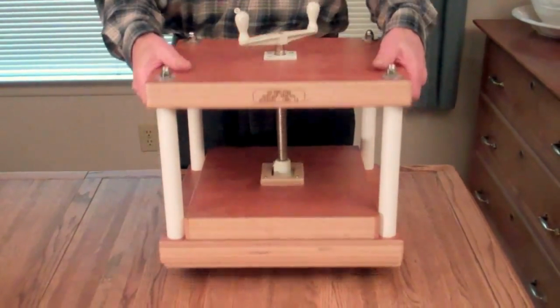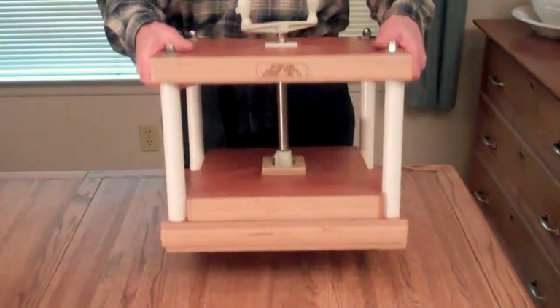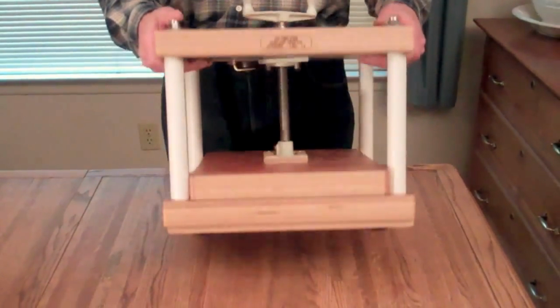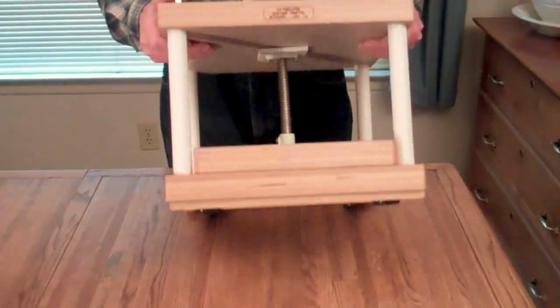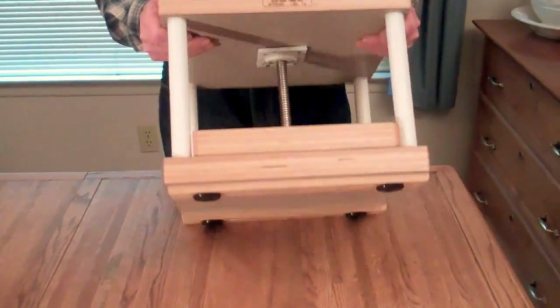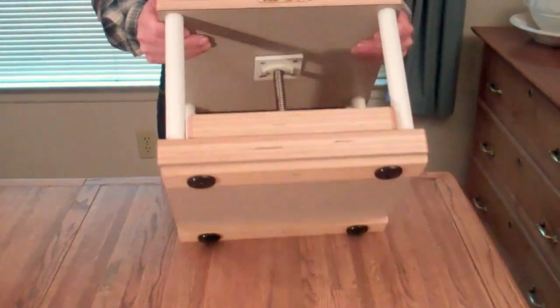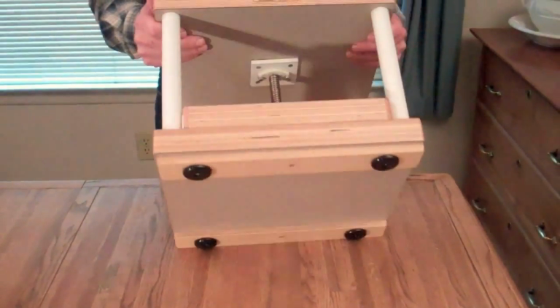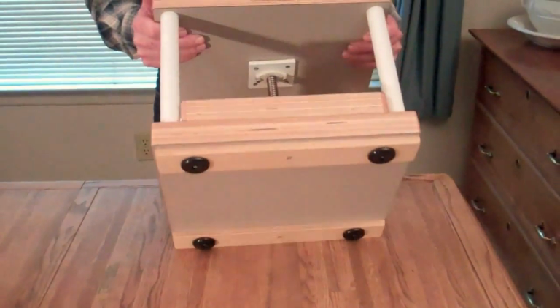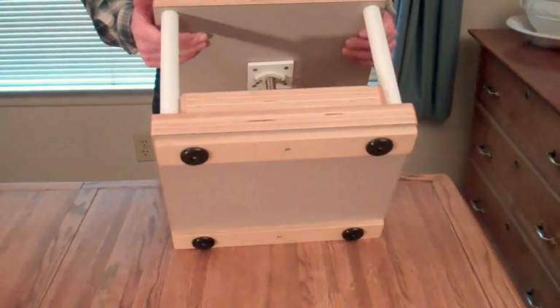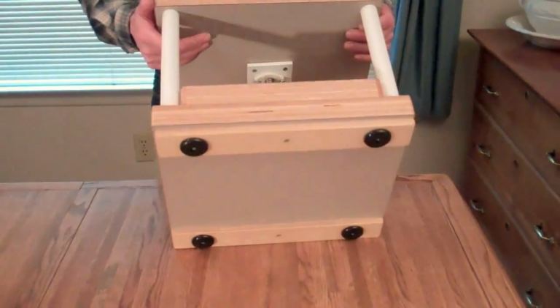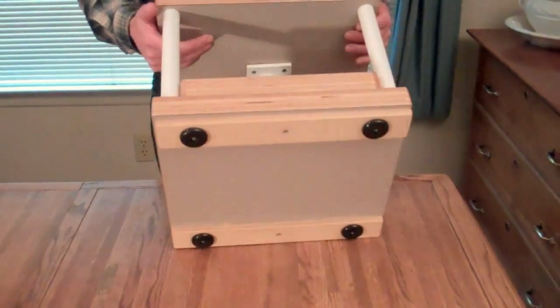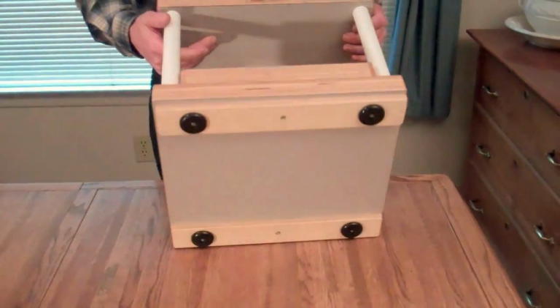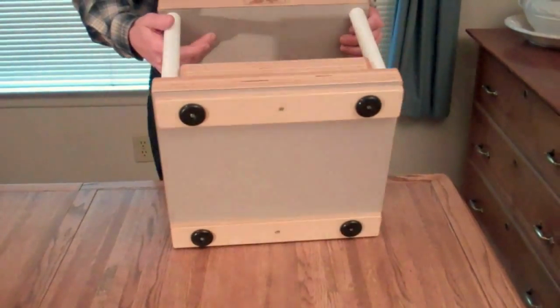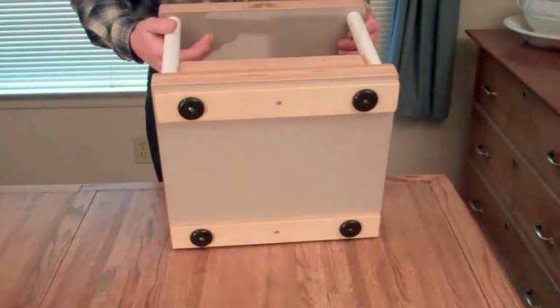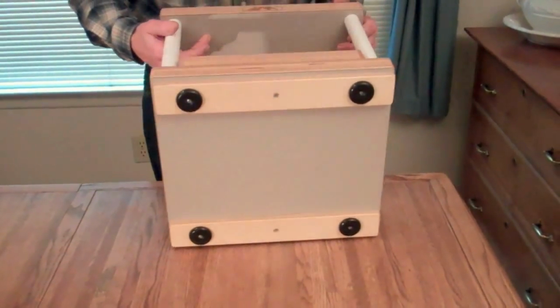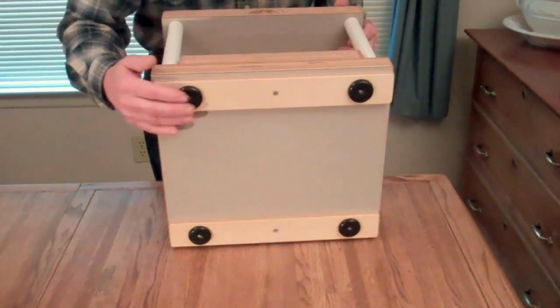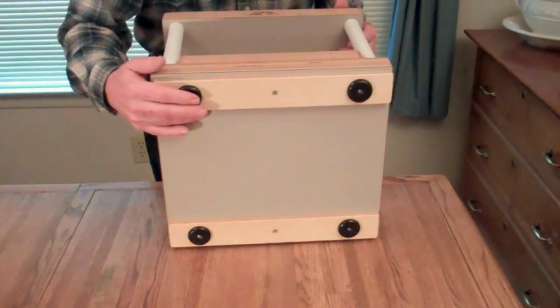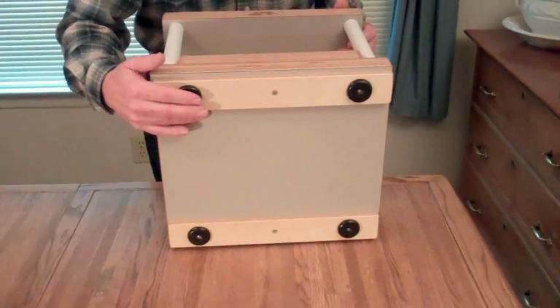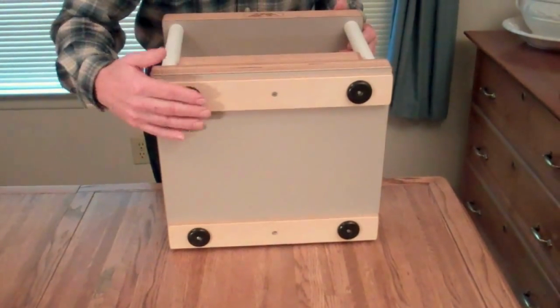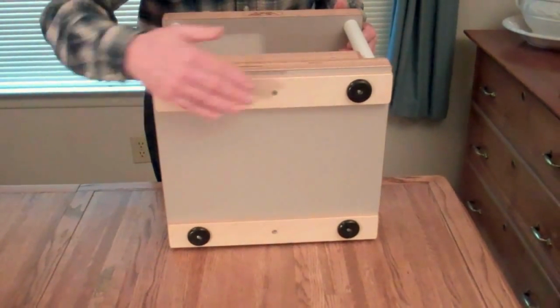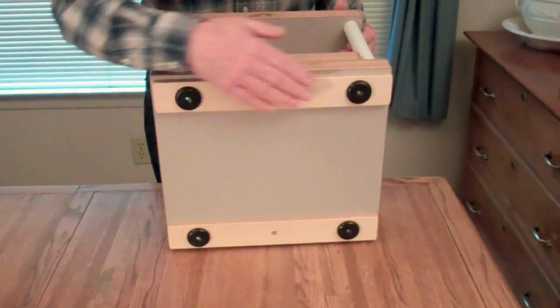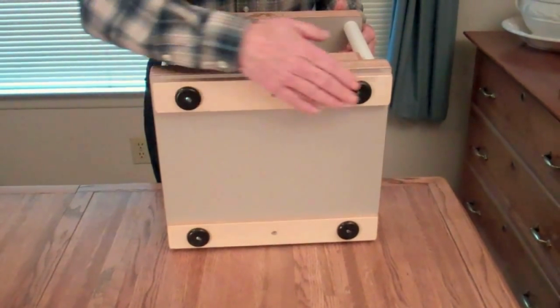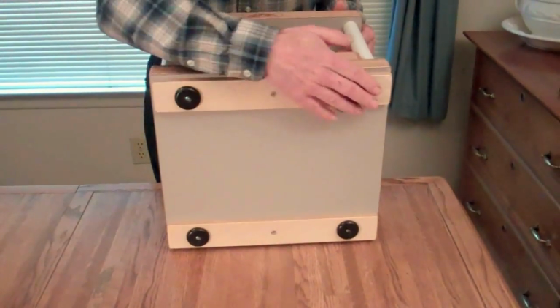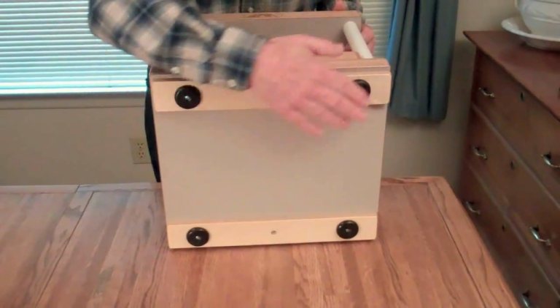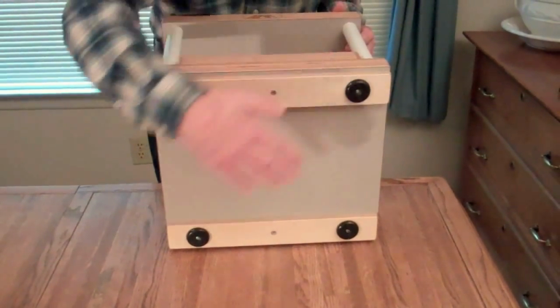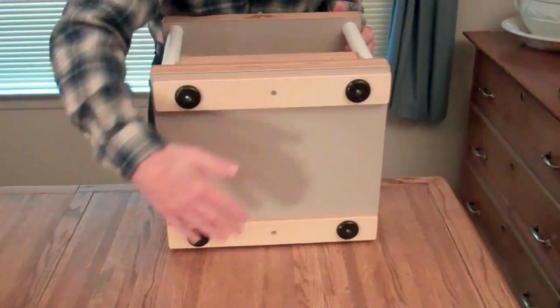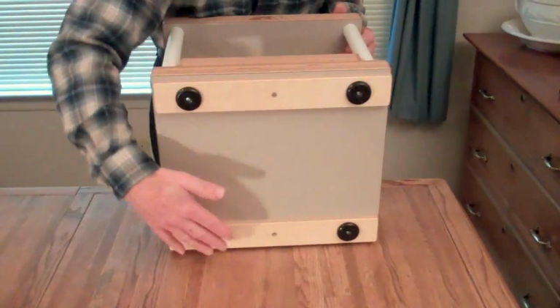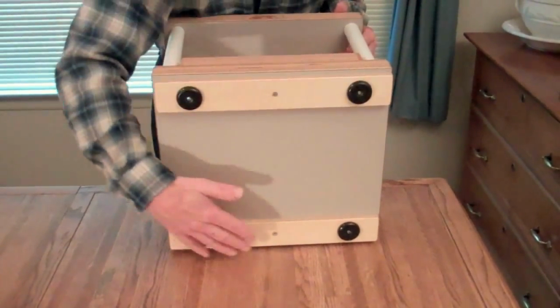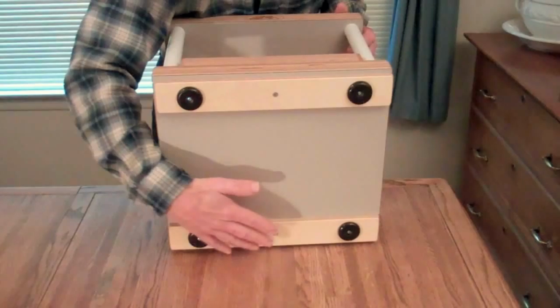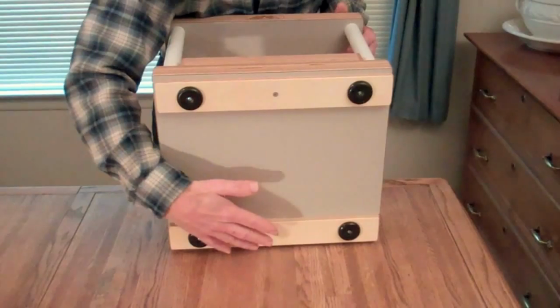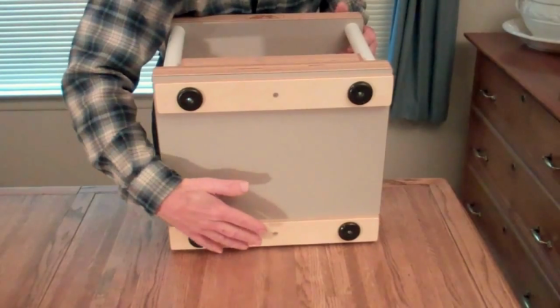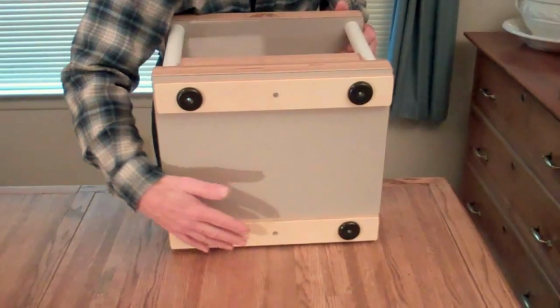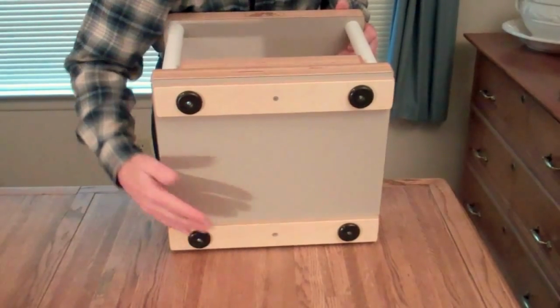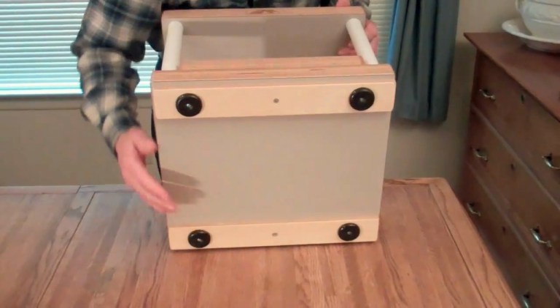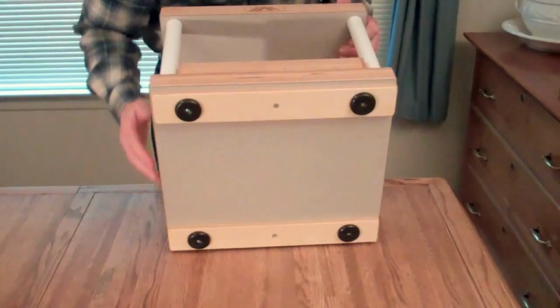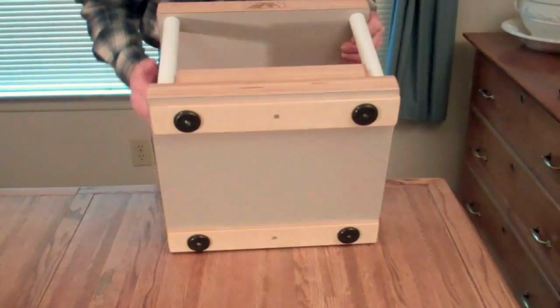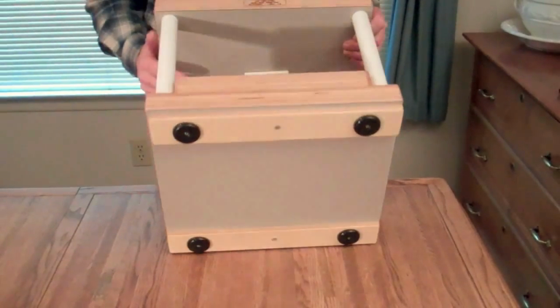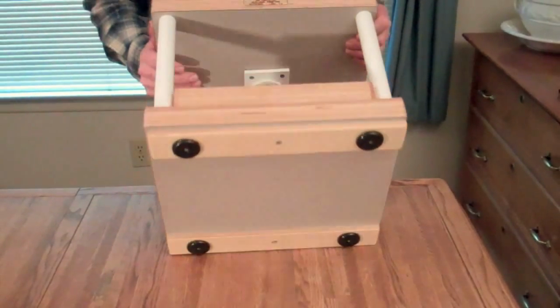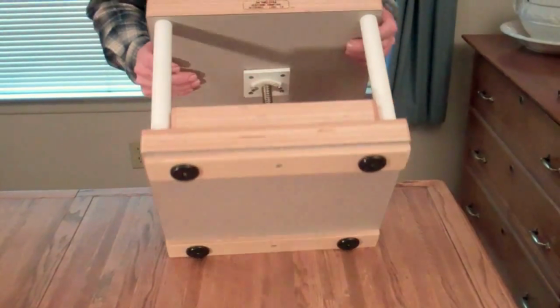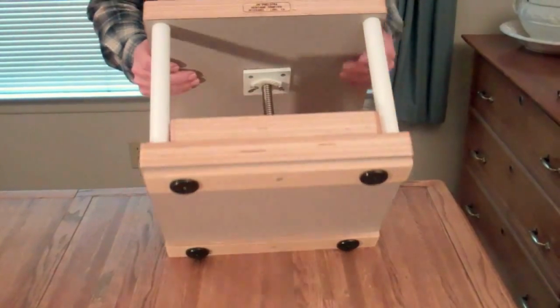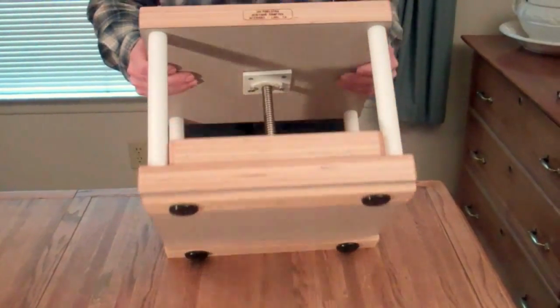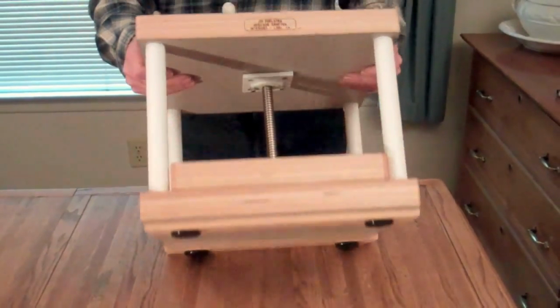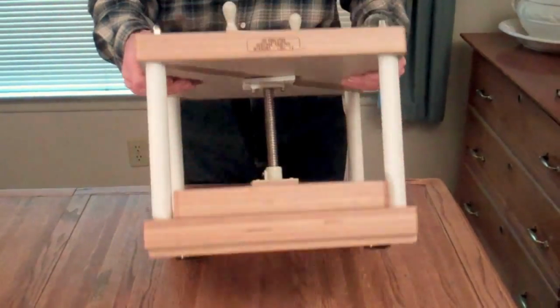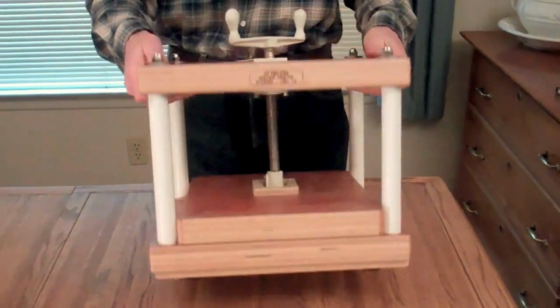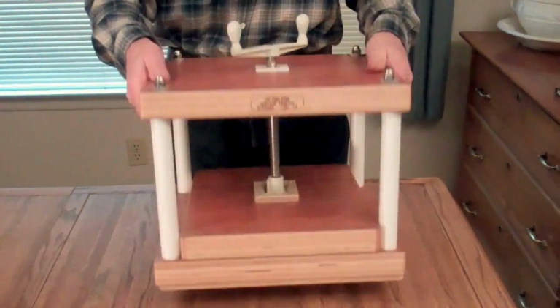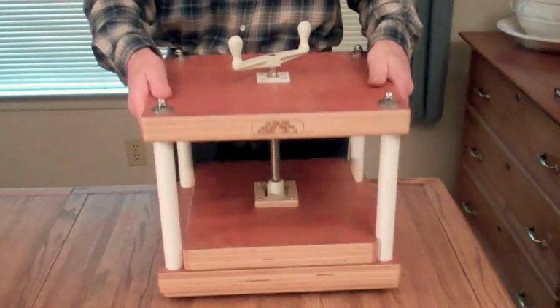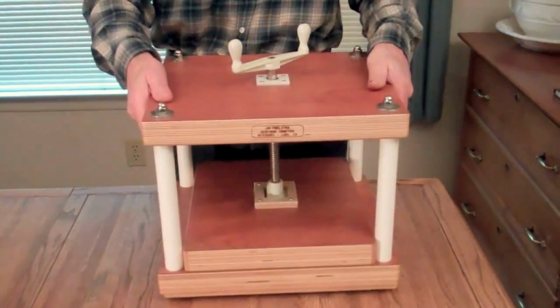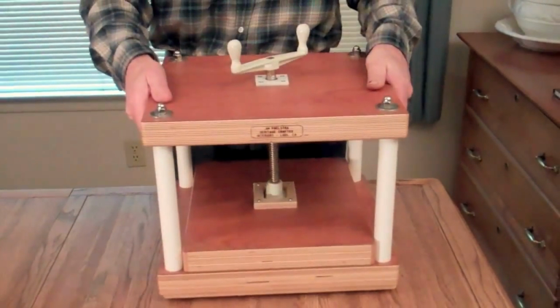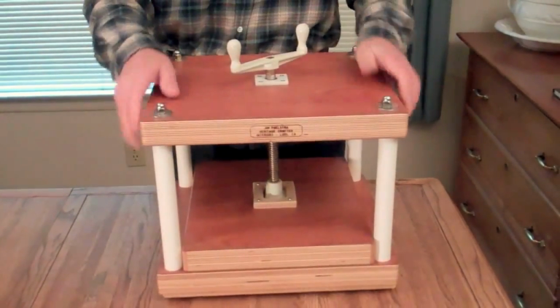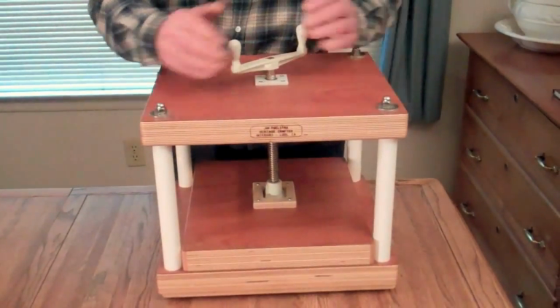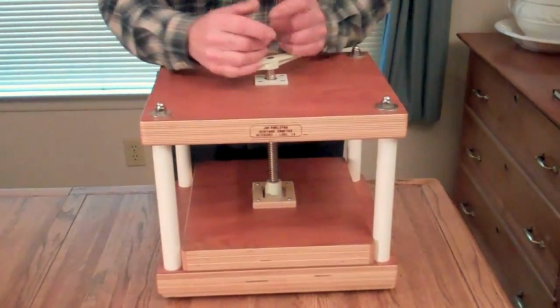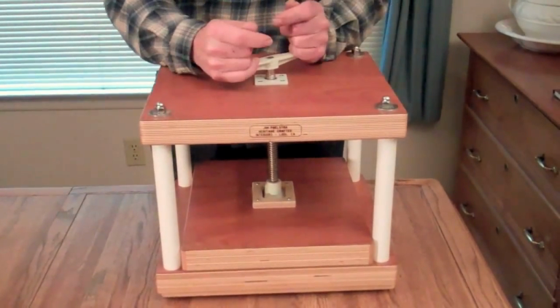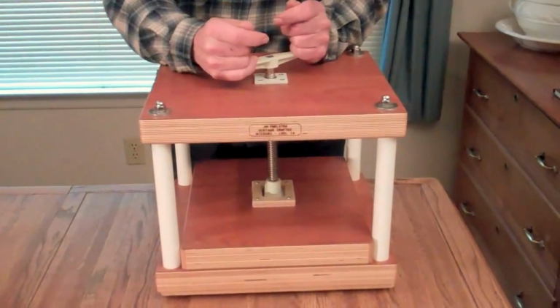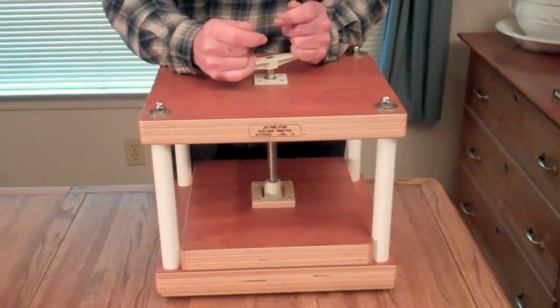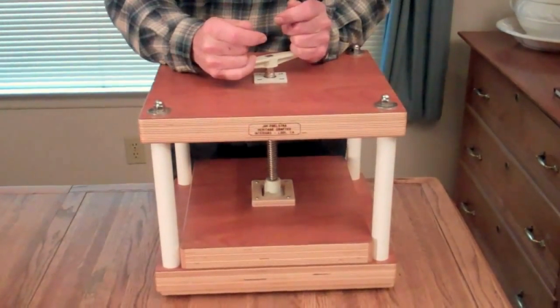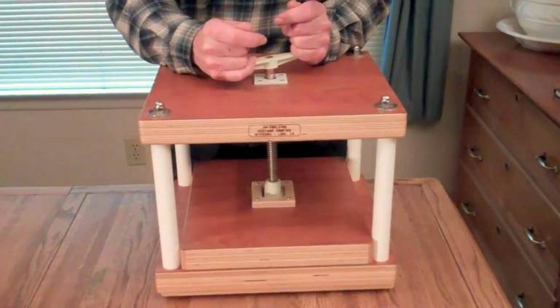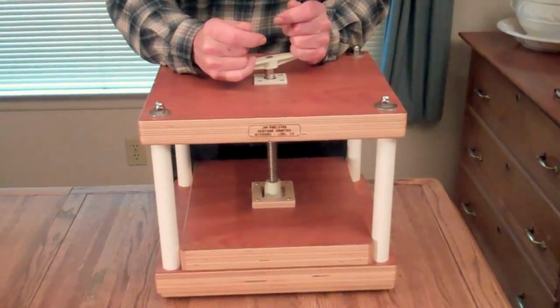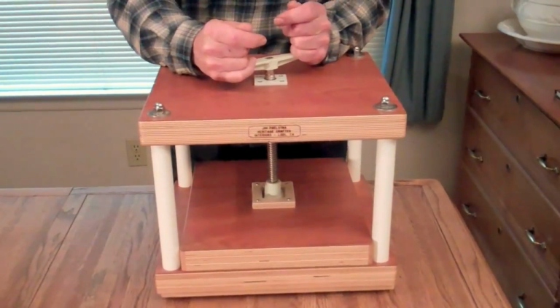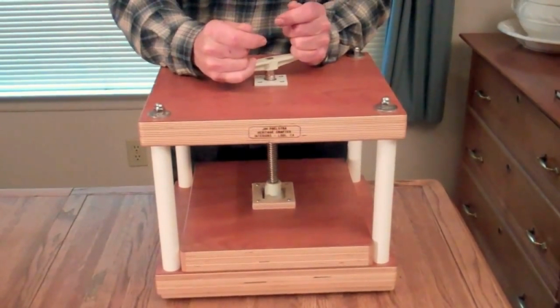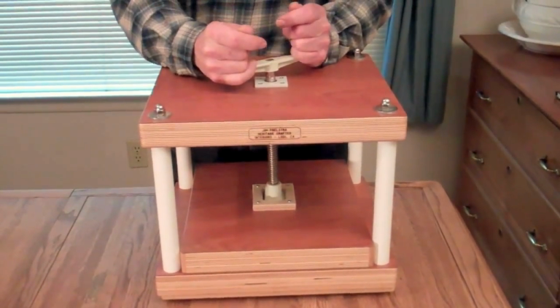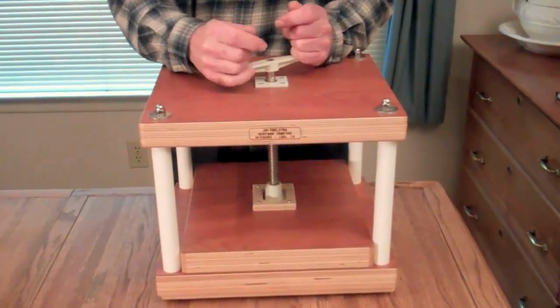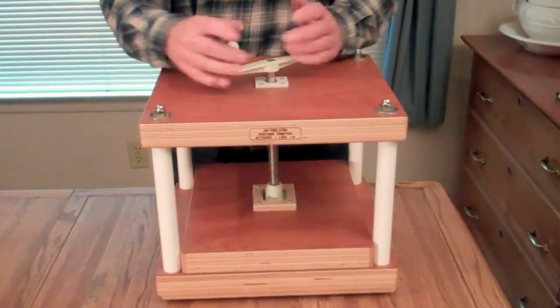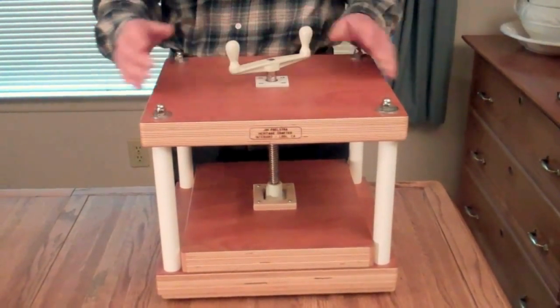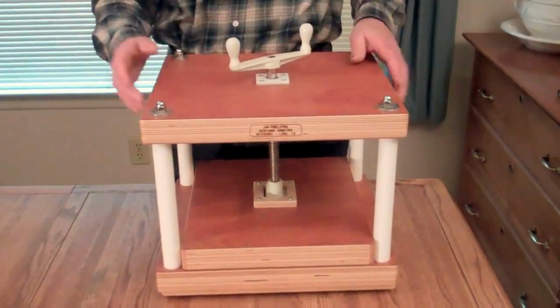First I'll show you what the bottom looks like. It has really nice rubber feet on here so when you're really torquing it down it doesn't slide around on the table.